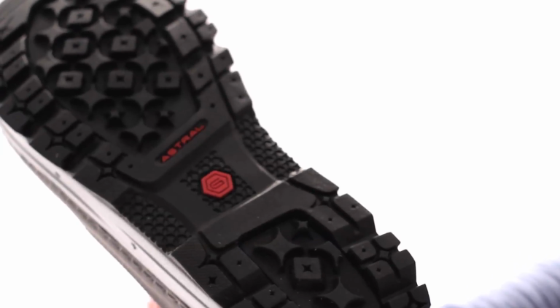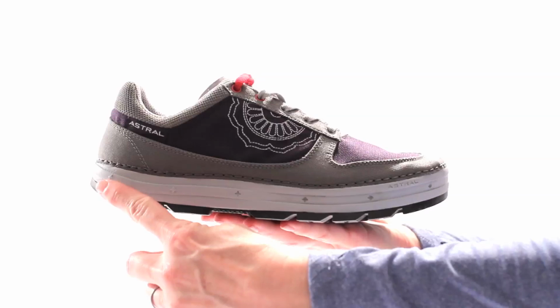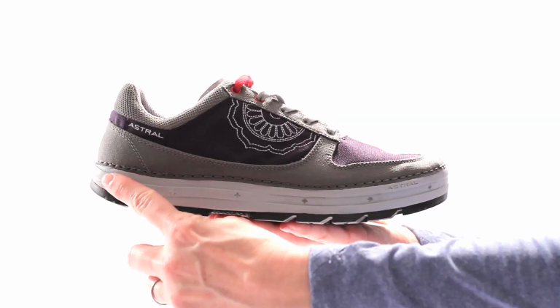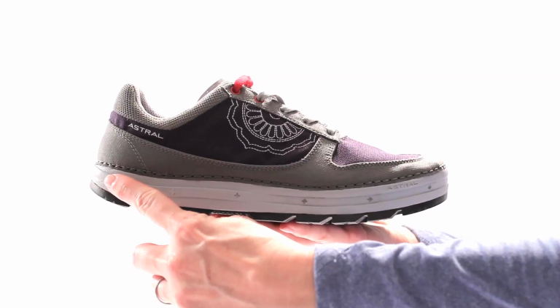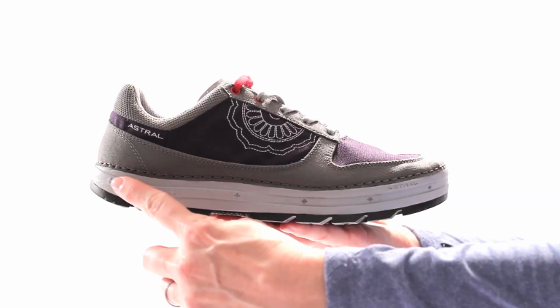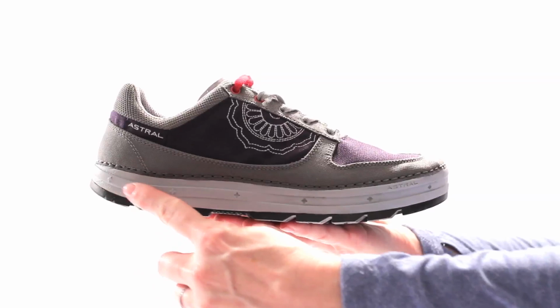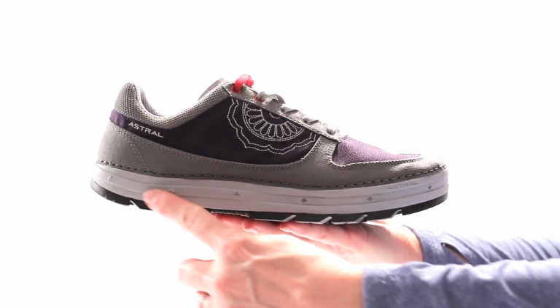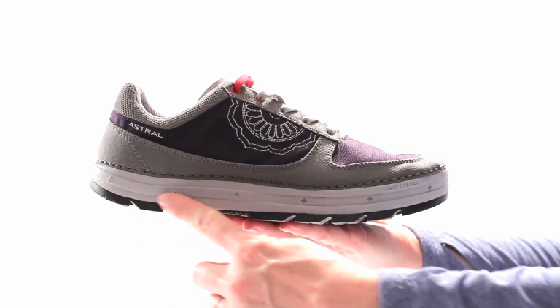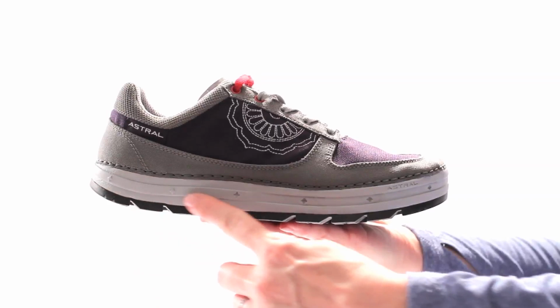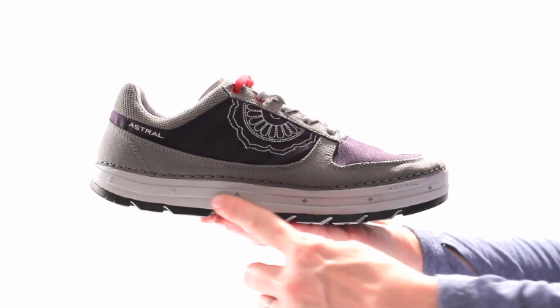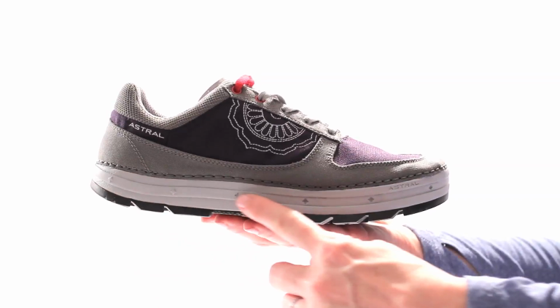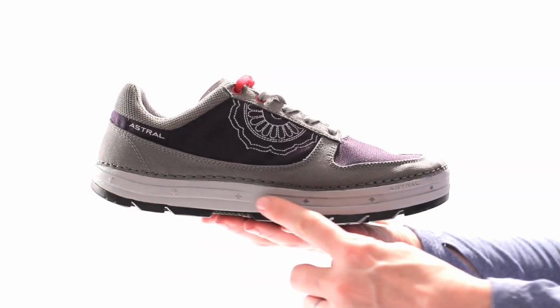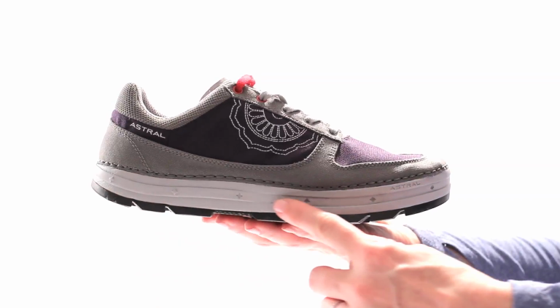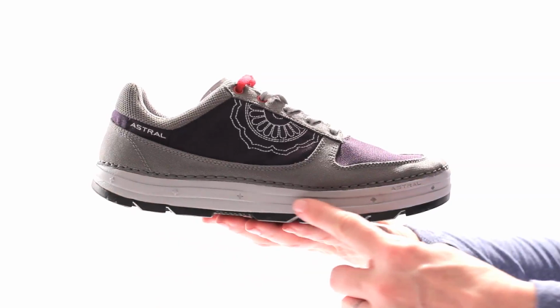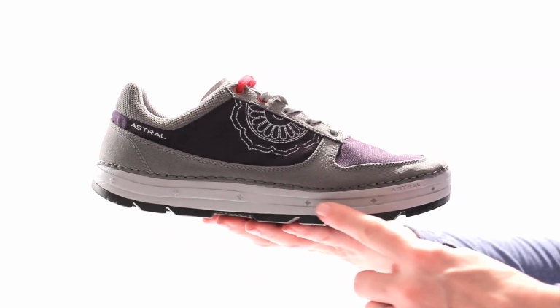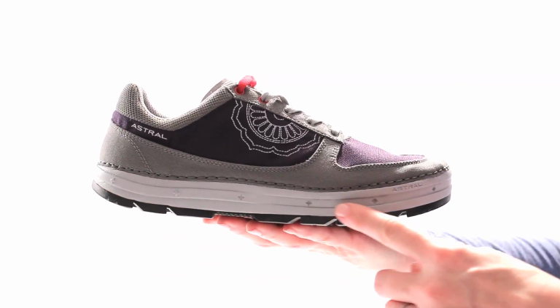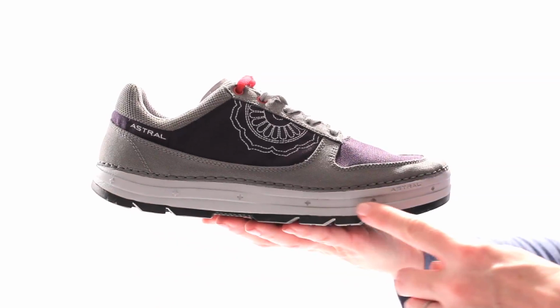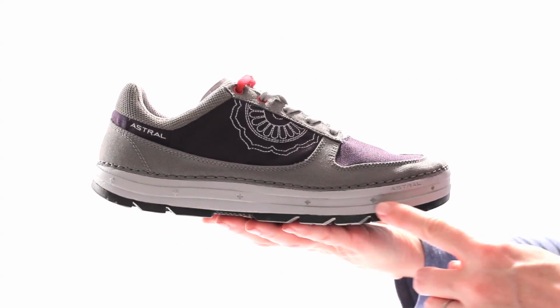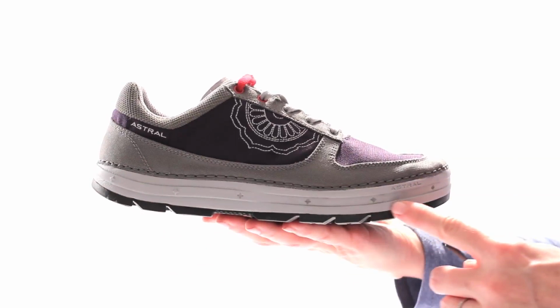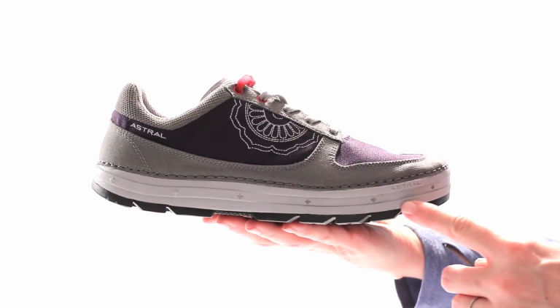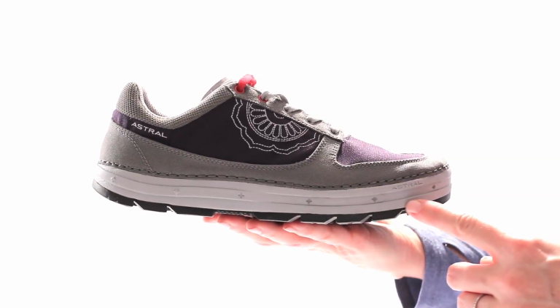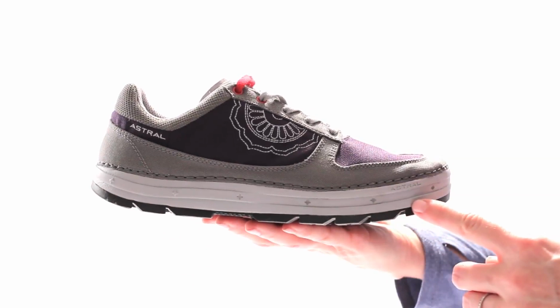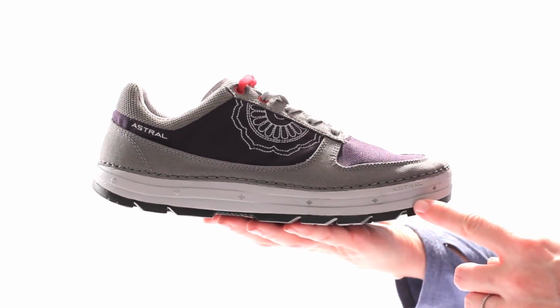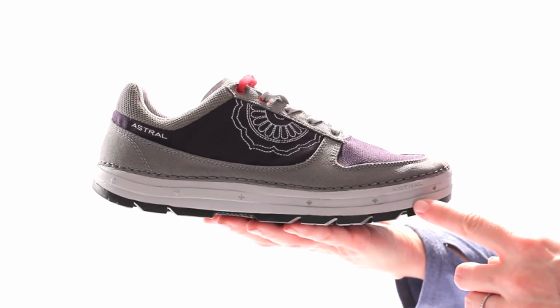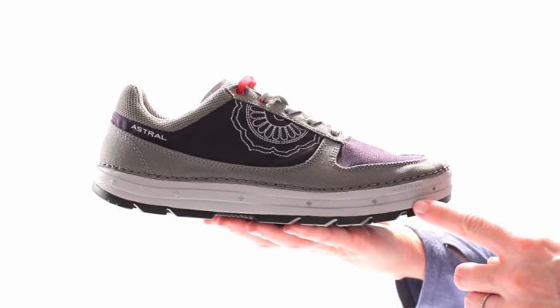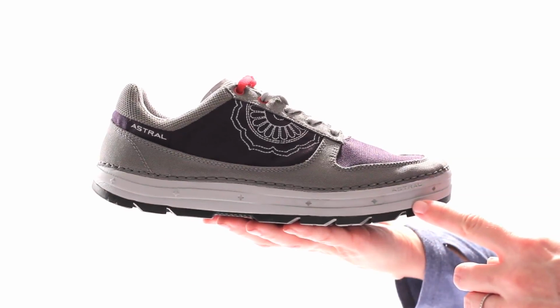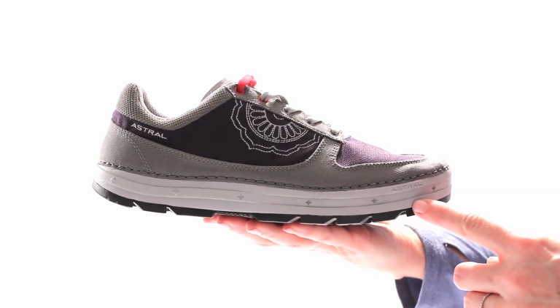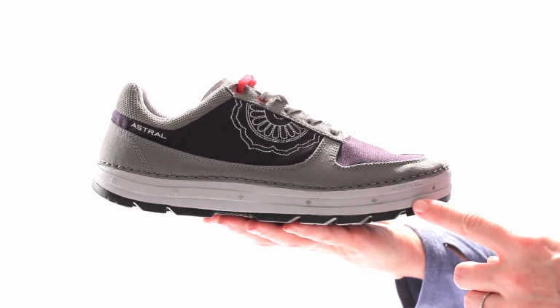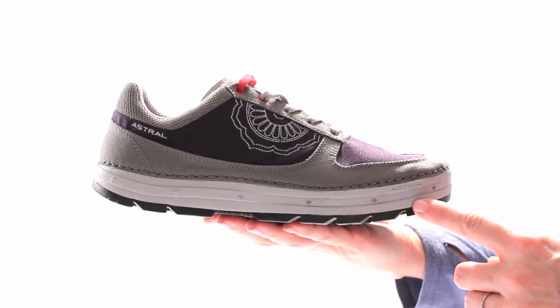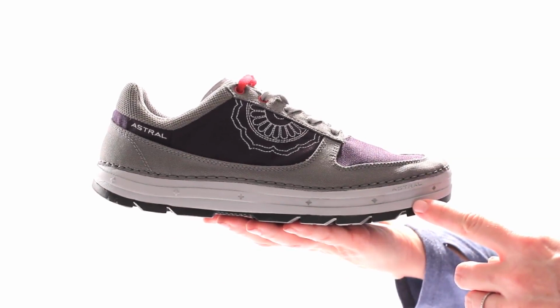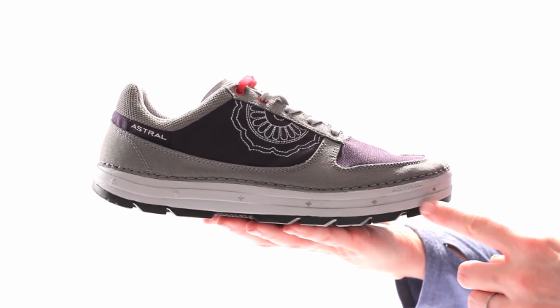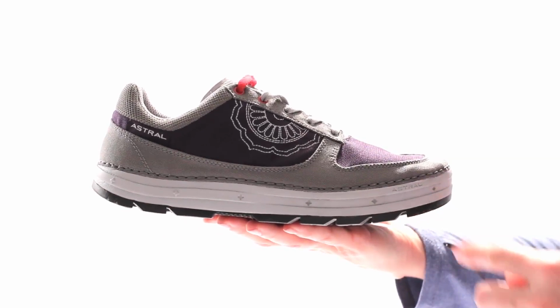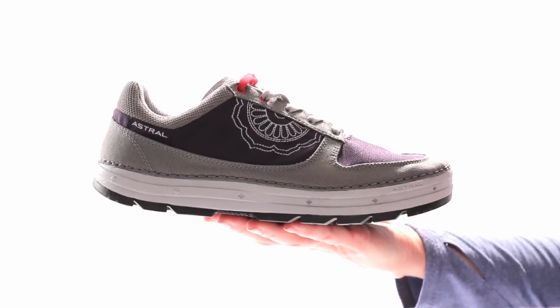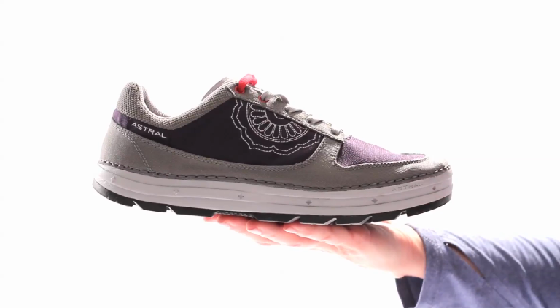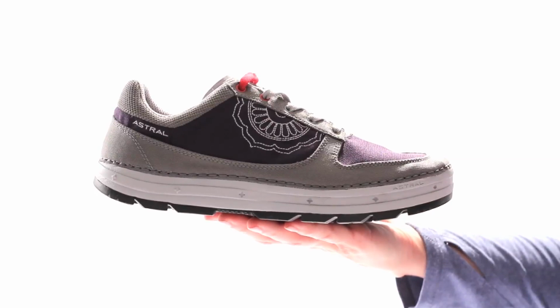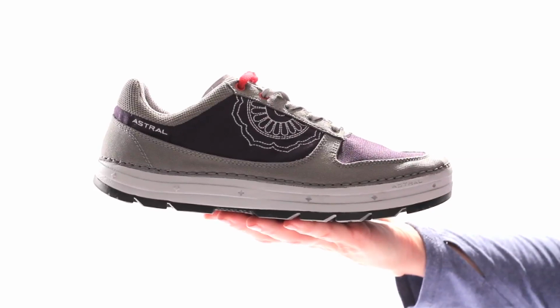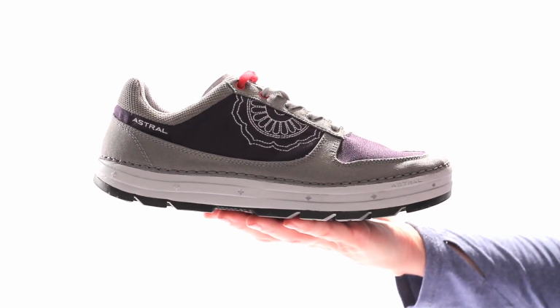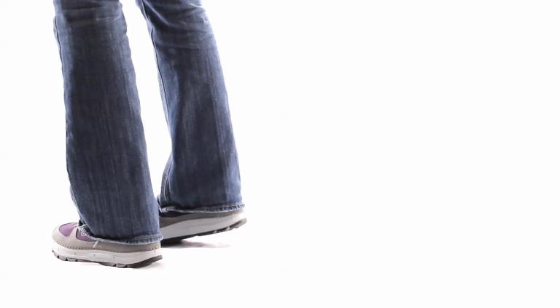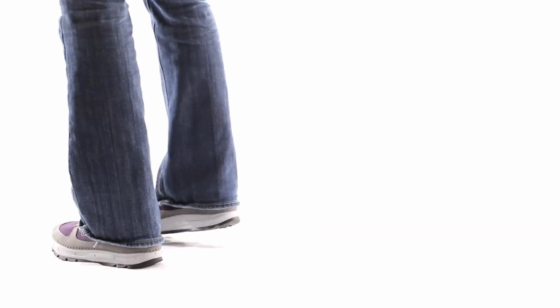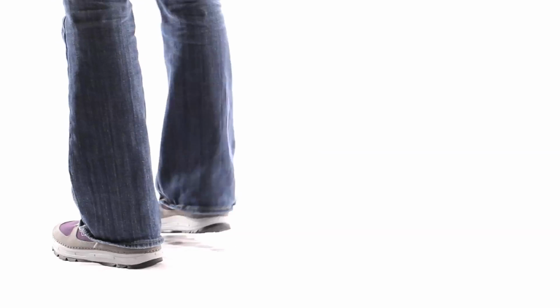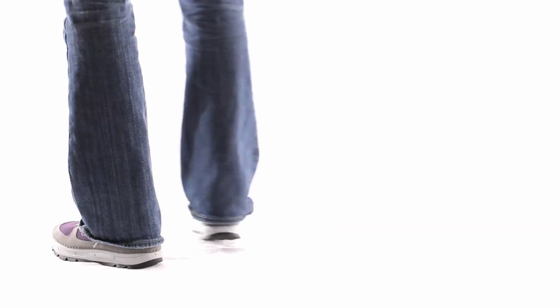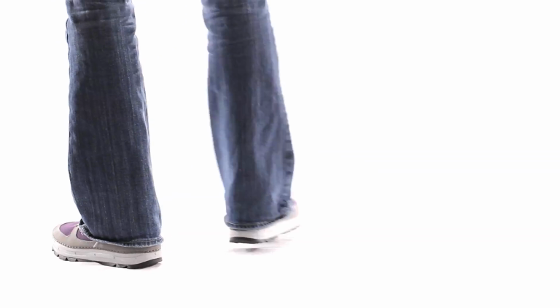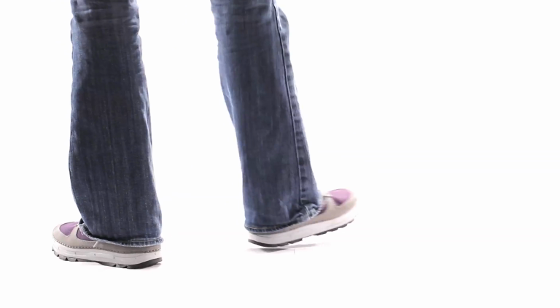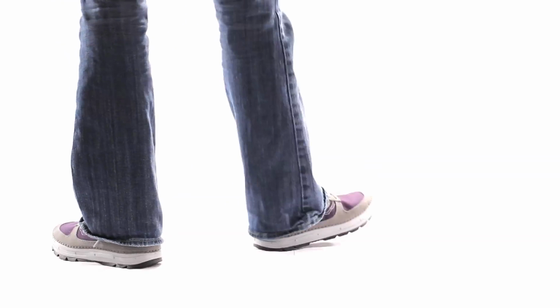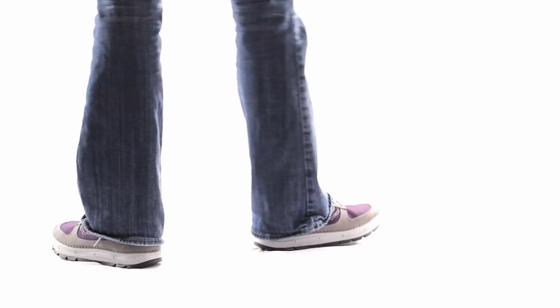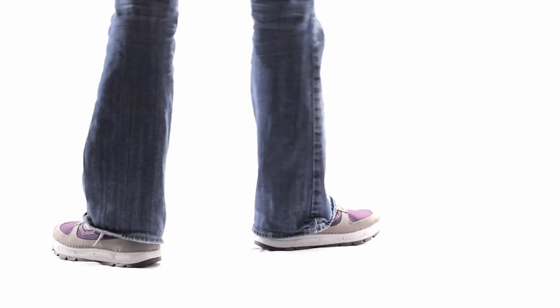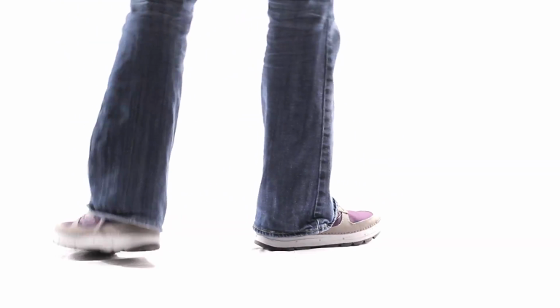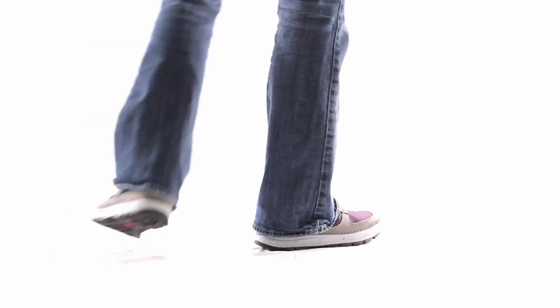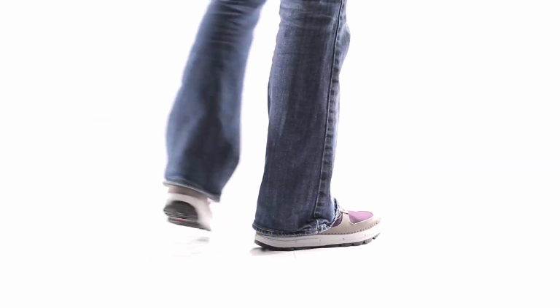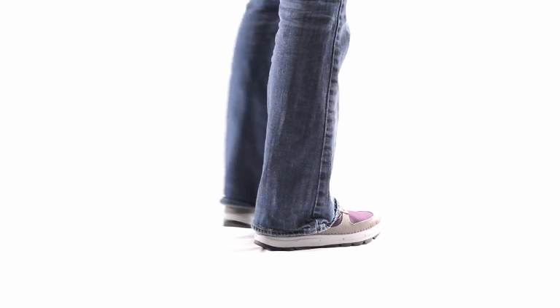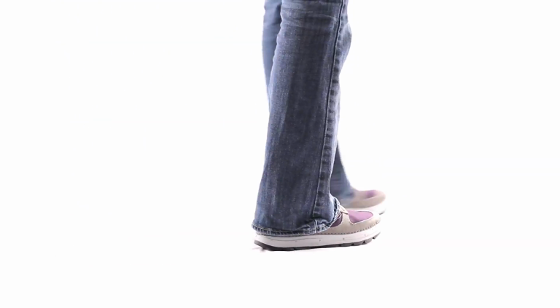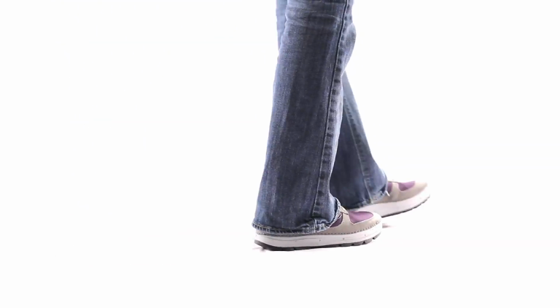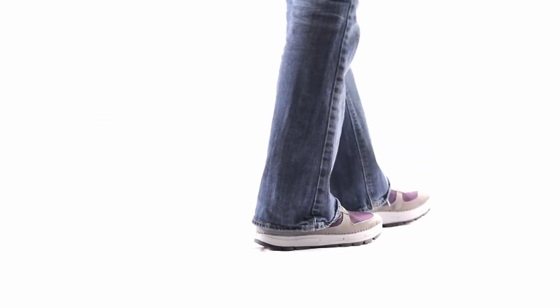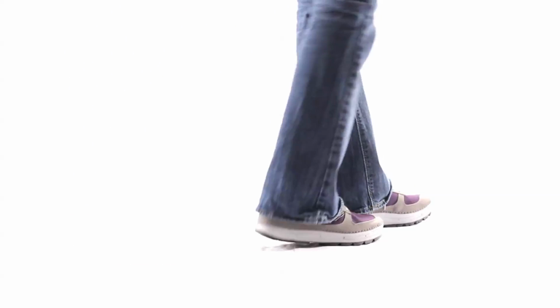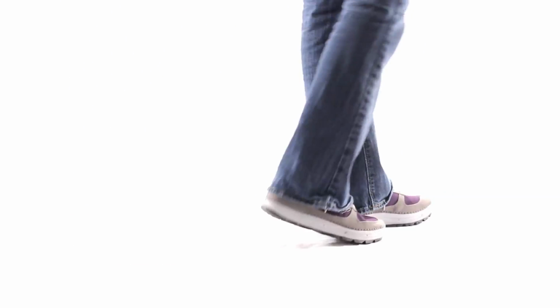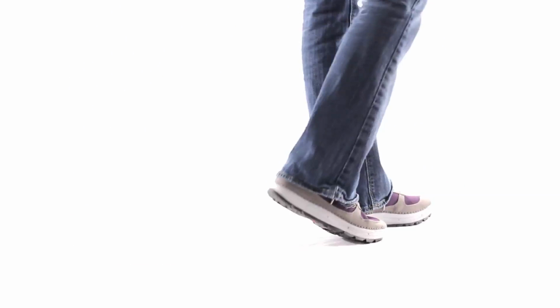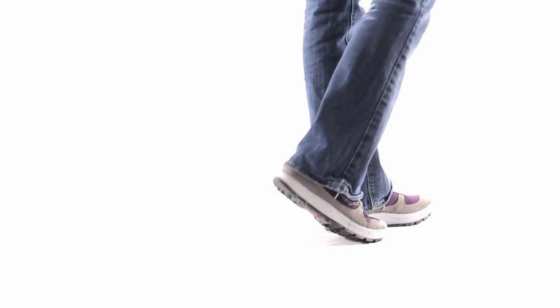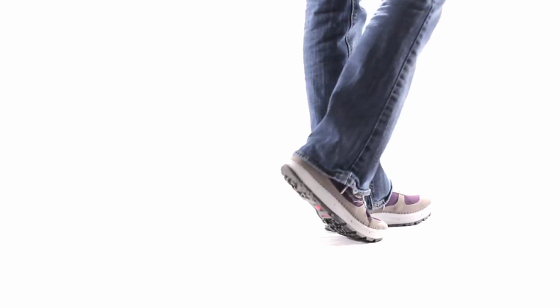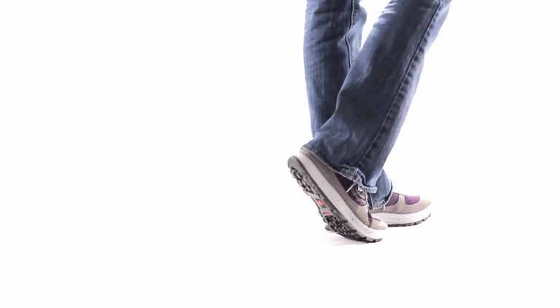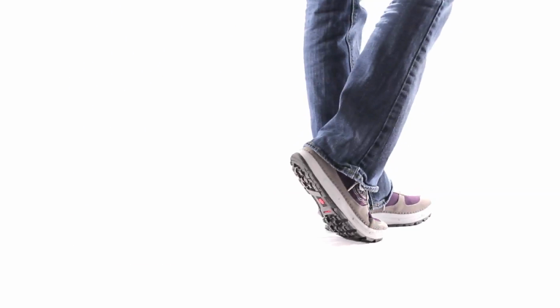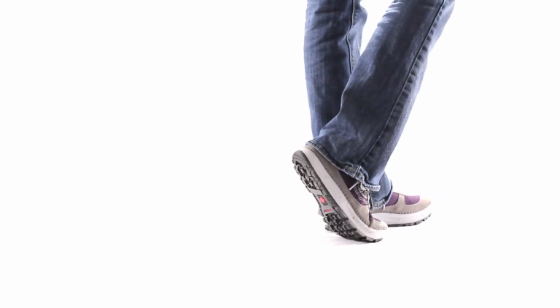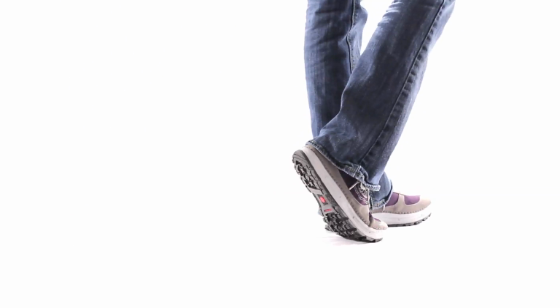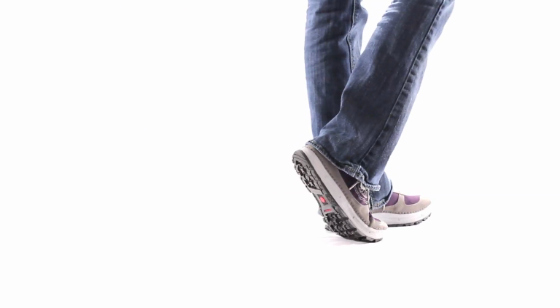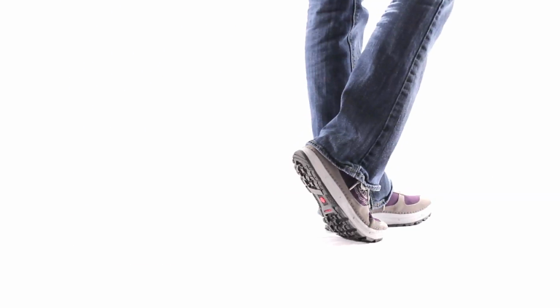The midsole on Tinker features a medium arch and balanced geometry to keep you comfortable, supported, and walking the way nature intended.